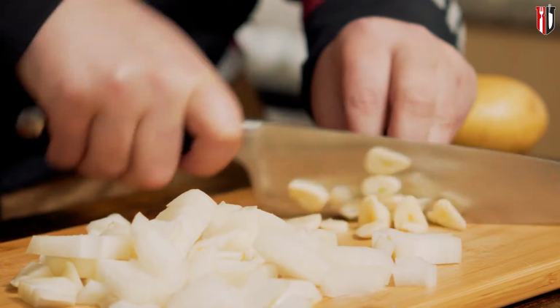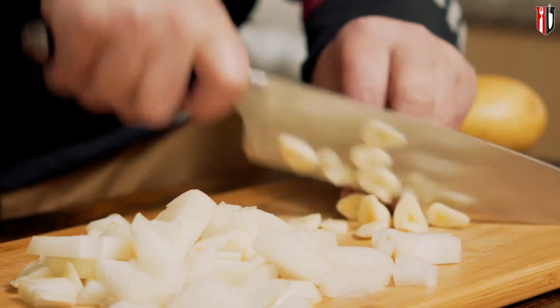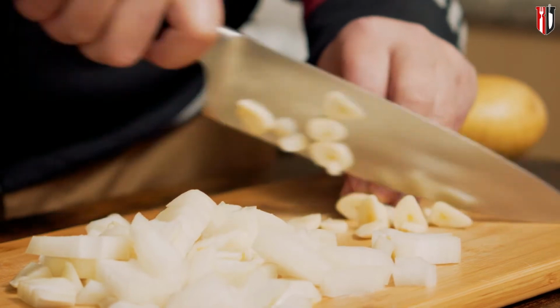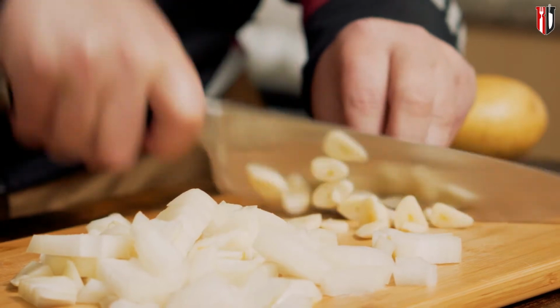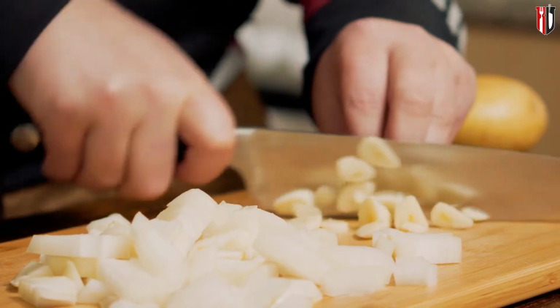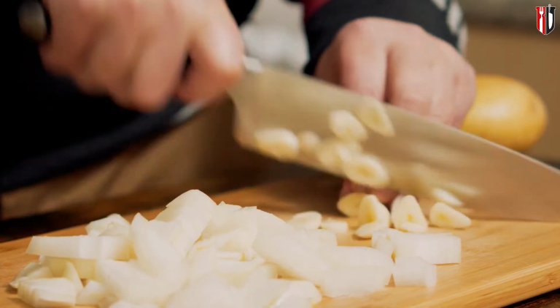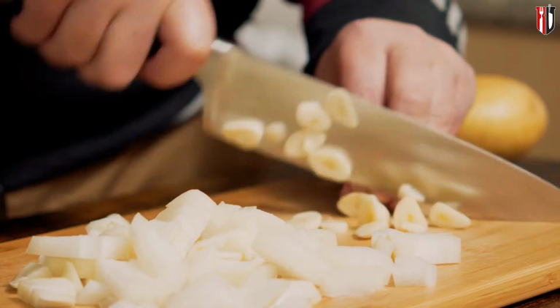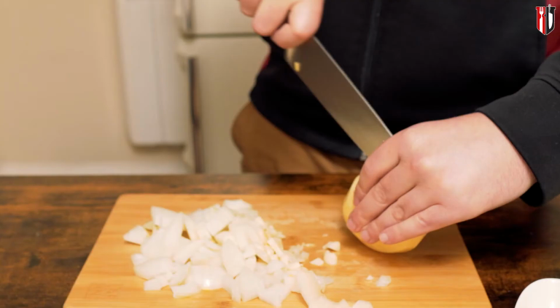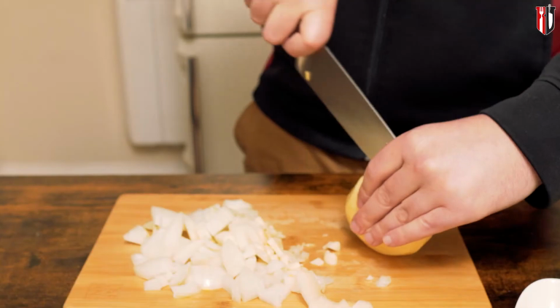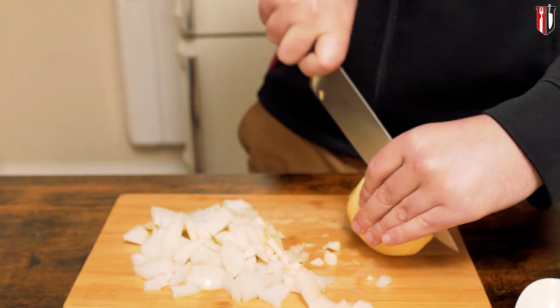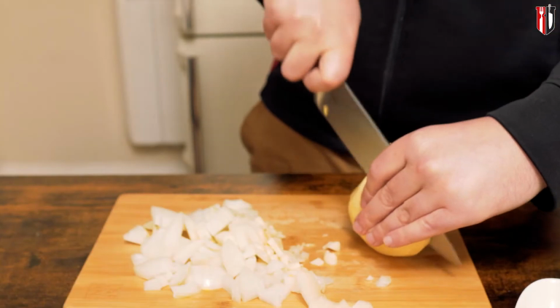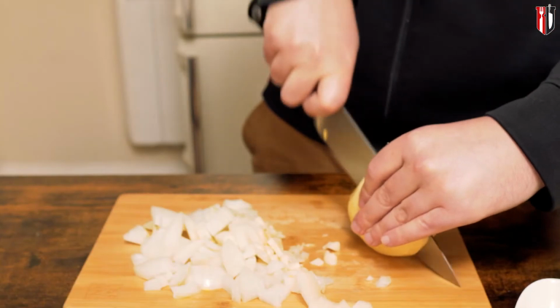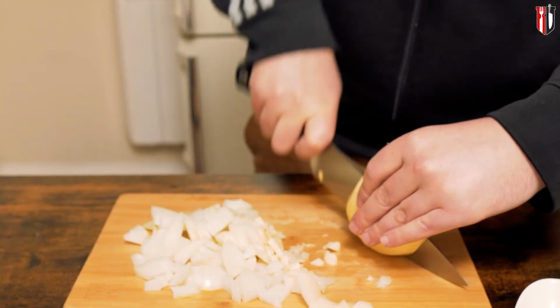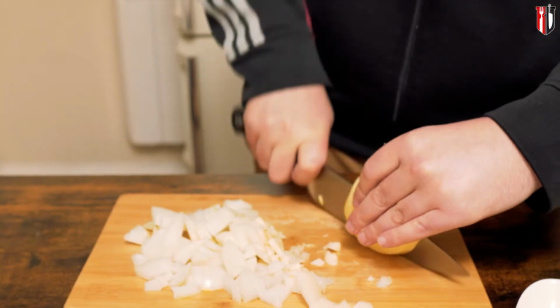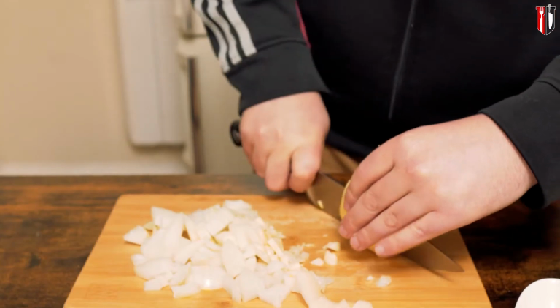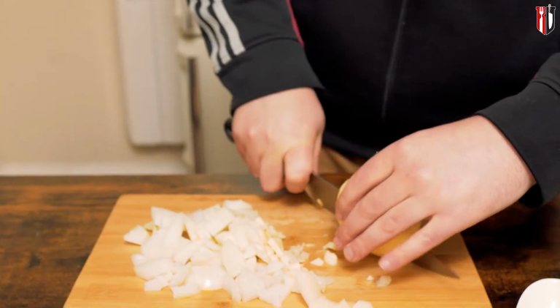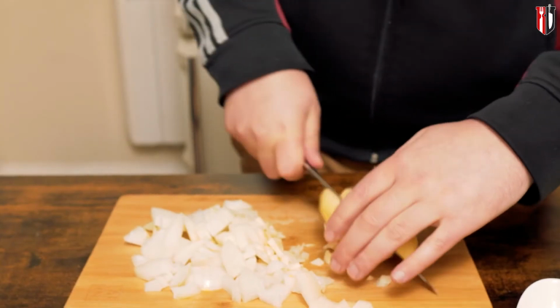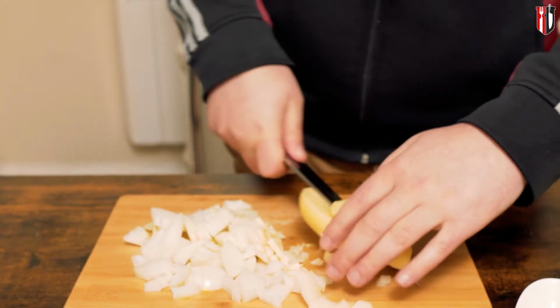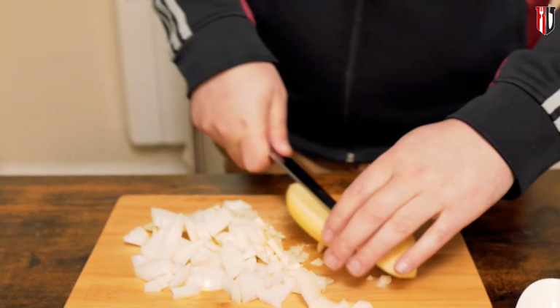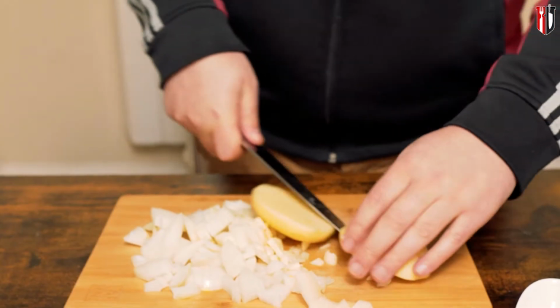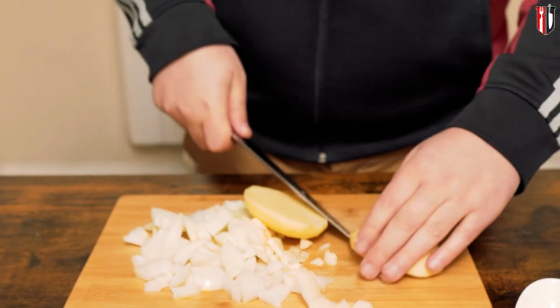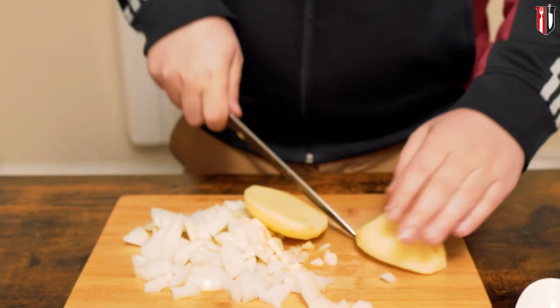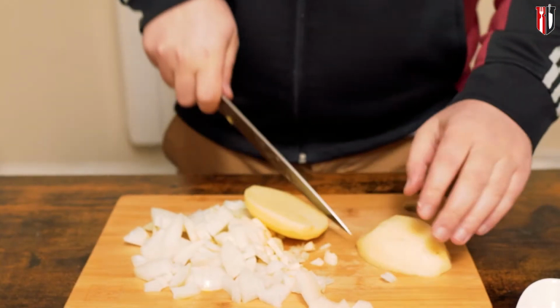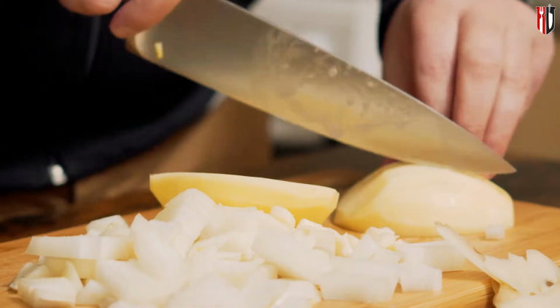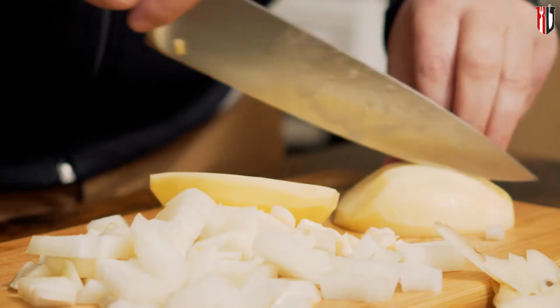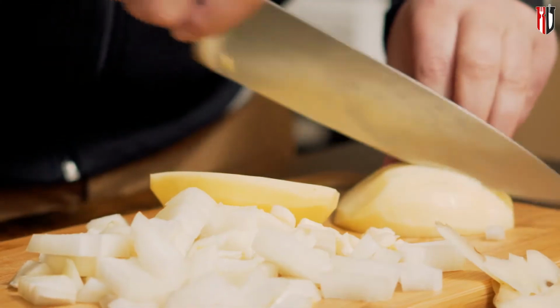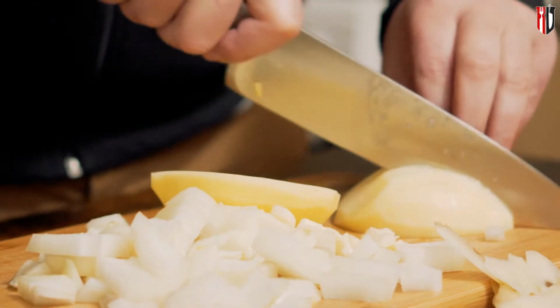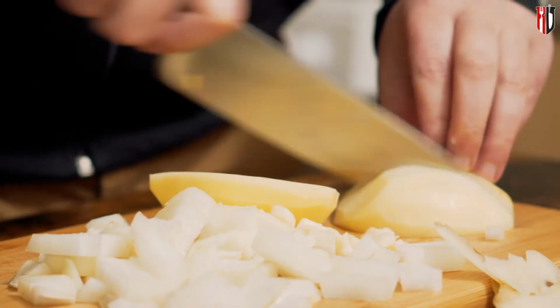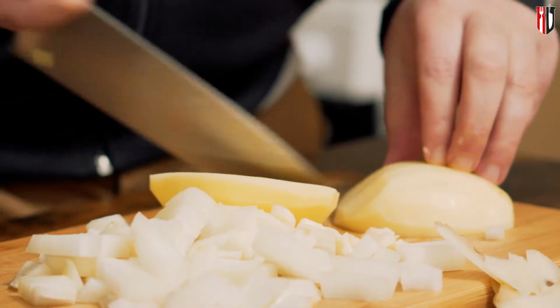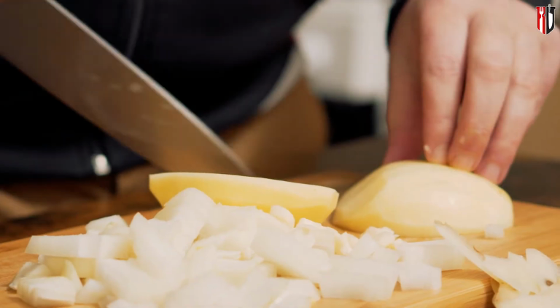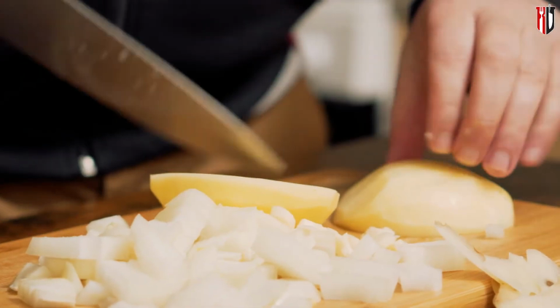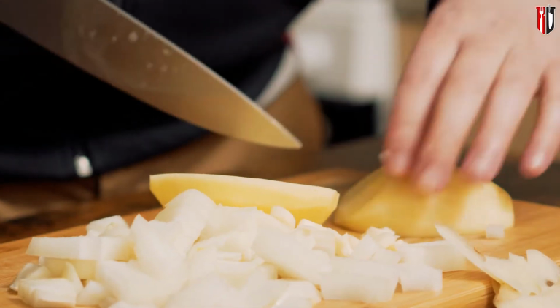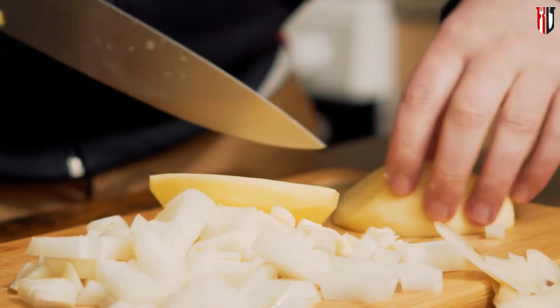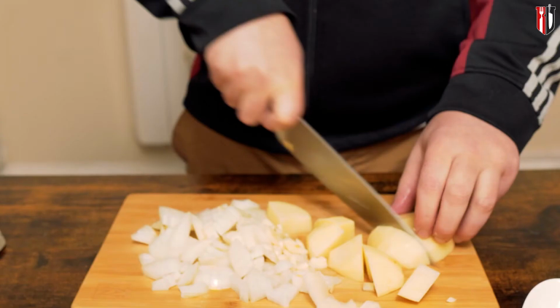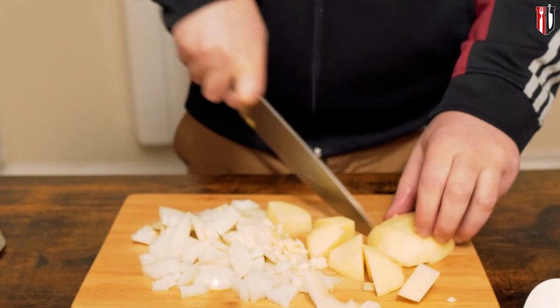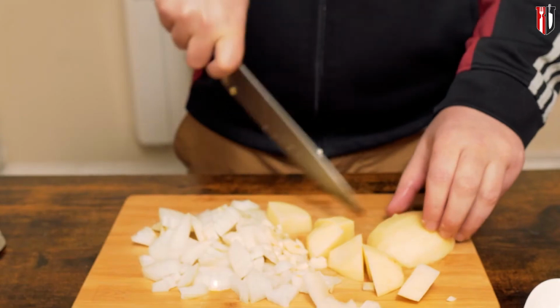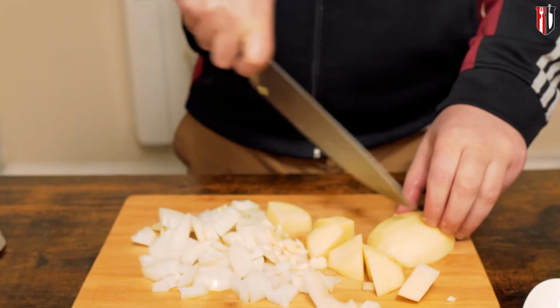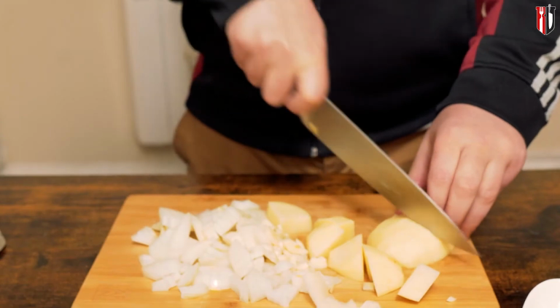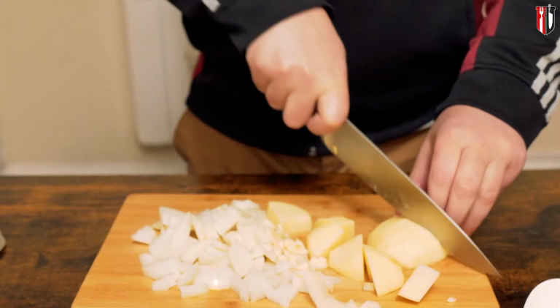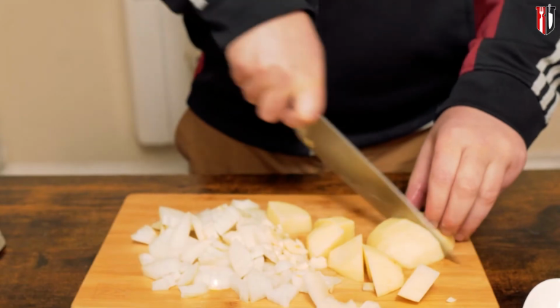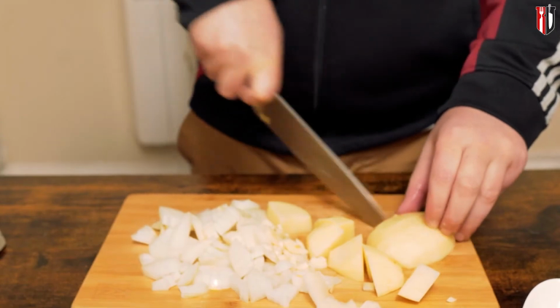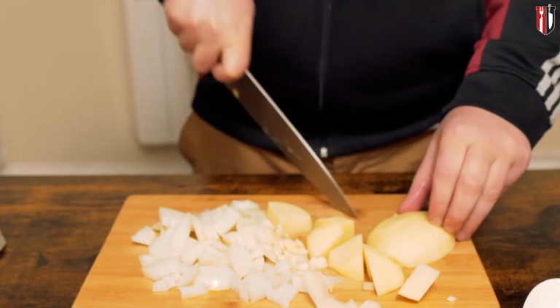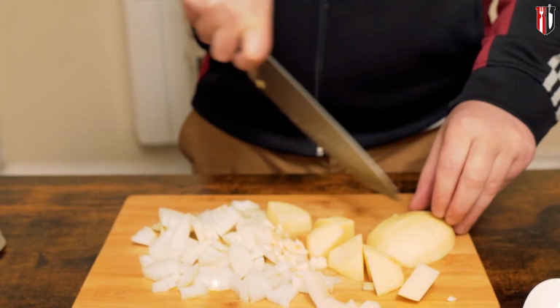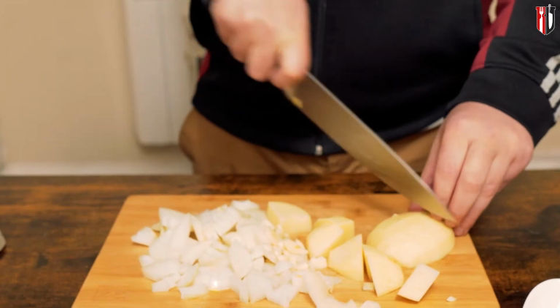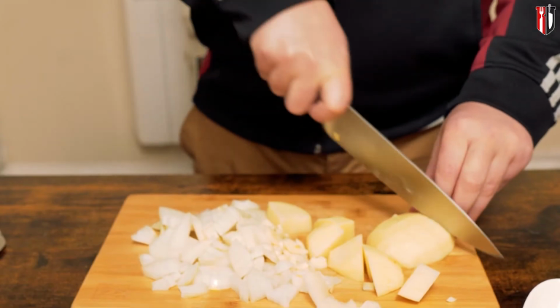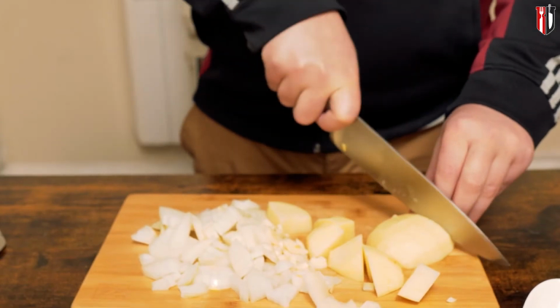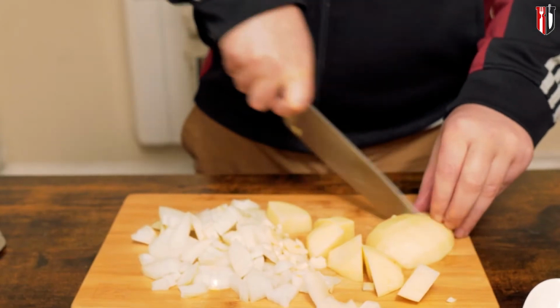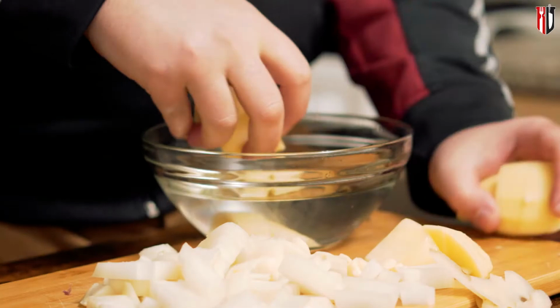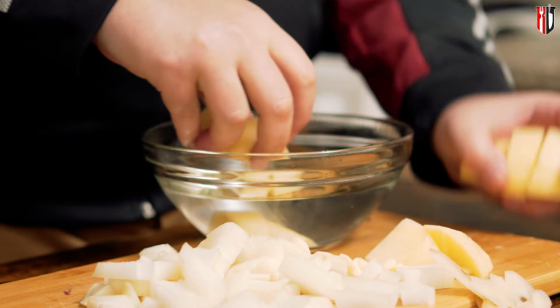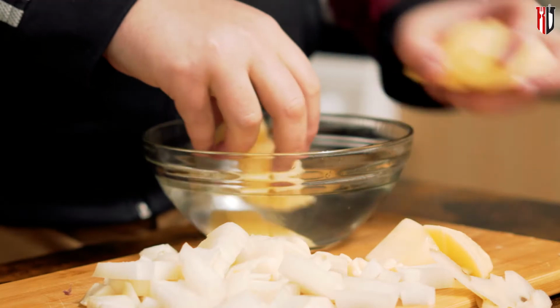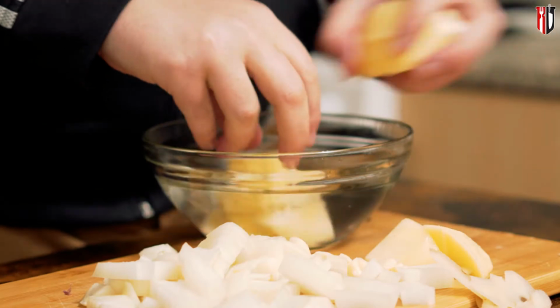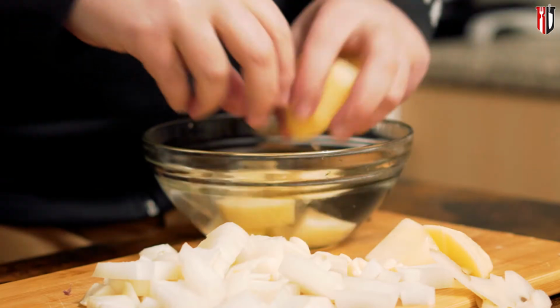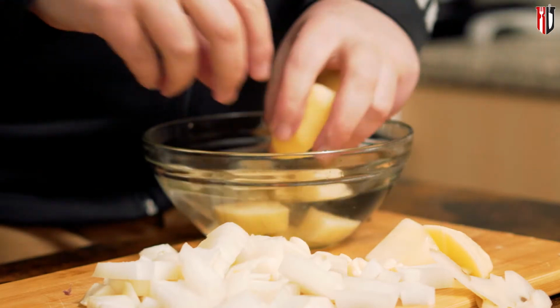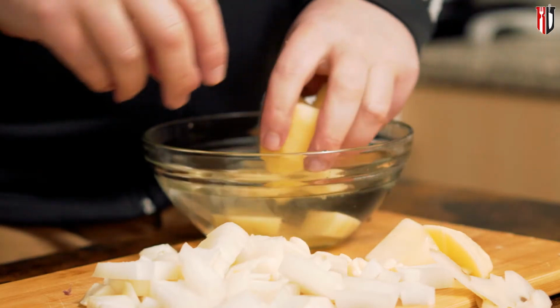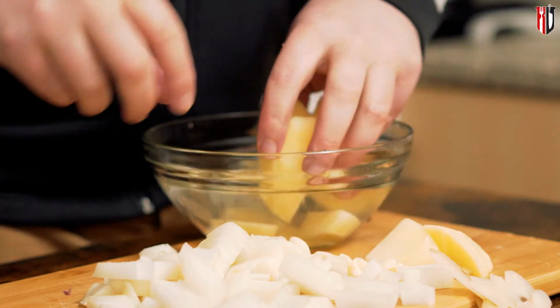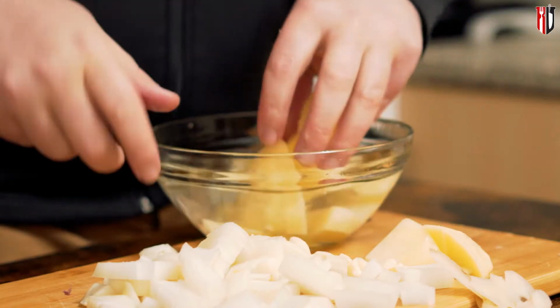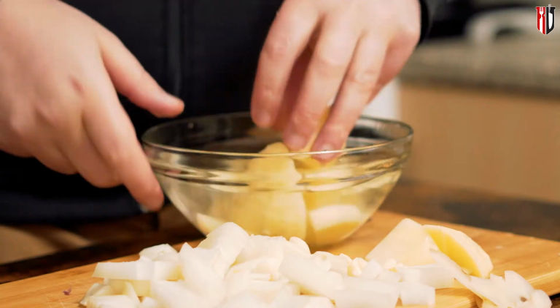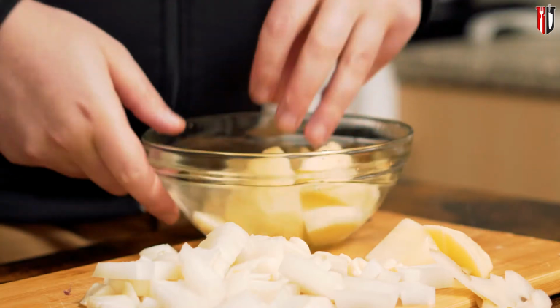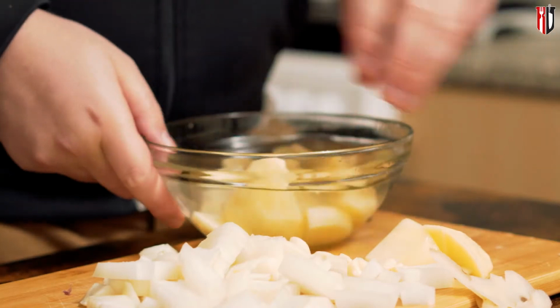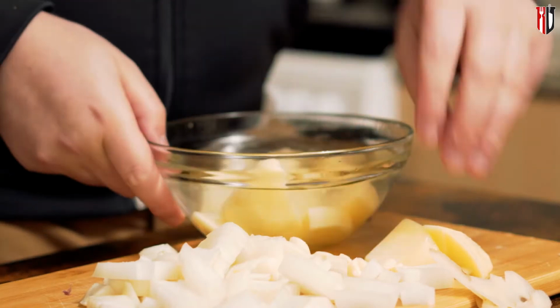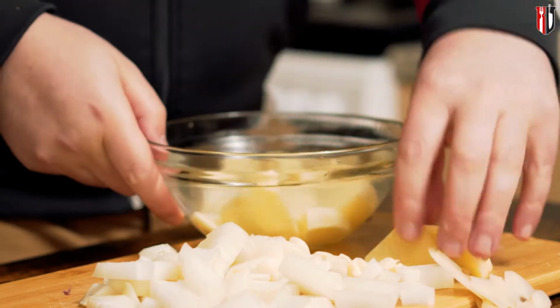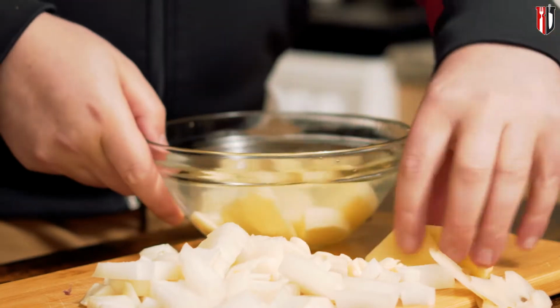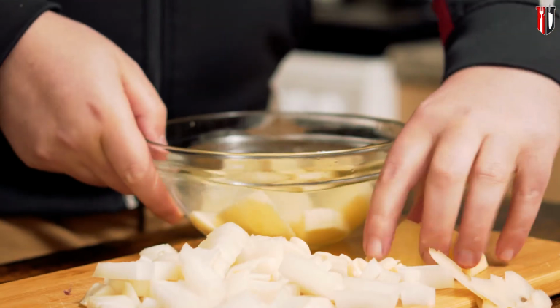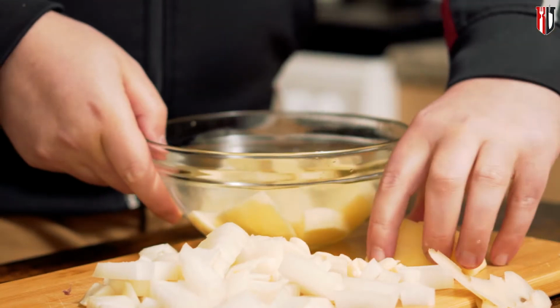Same with the potato — just go in slightly bigger chunks, and make sure you put it in water, otherwise it will oxidize until cooking.